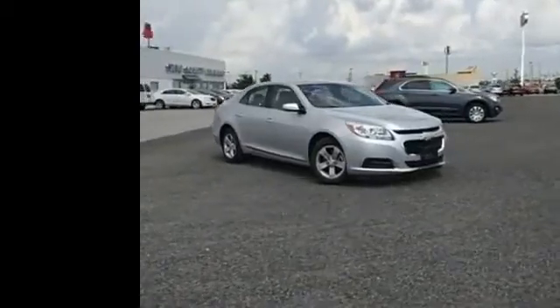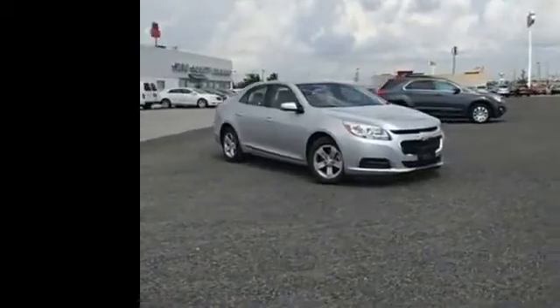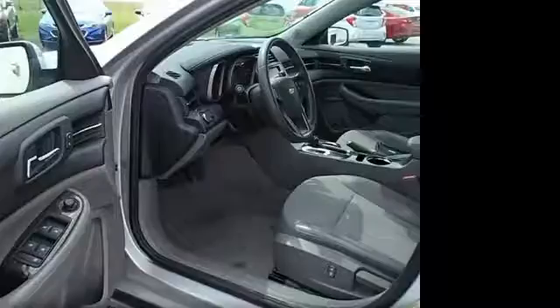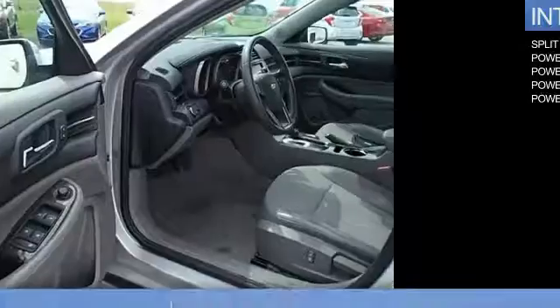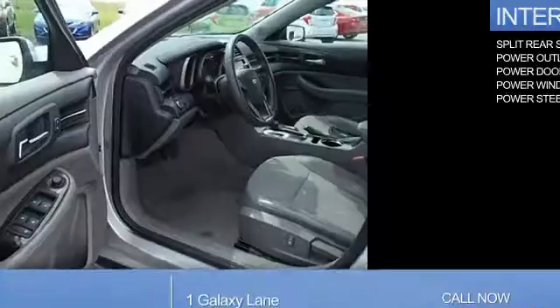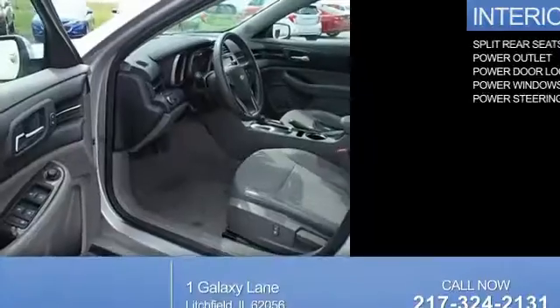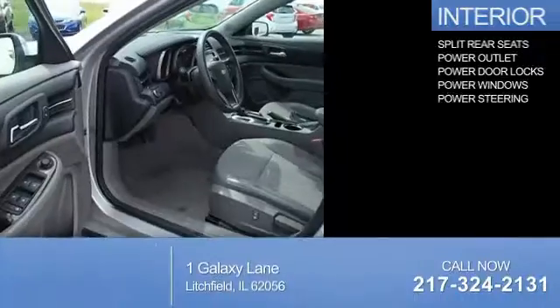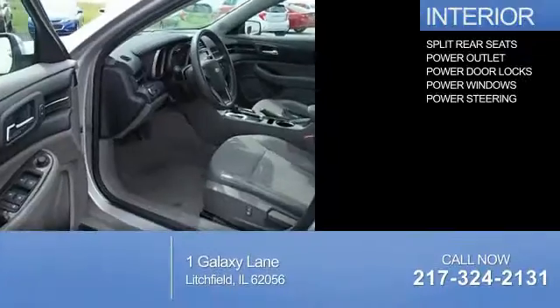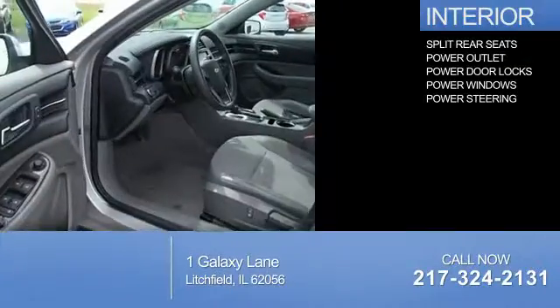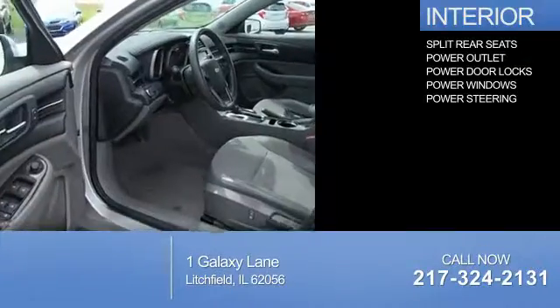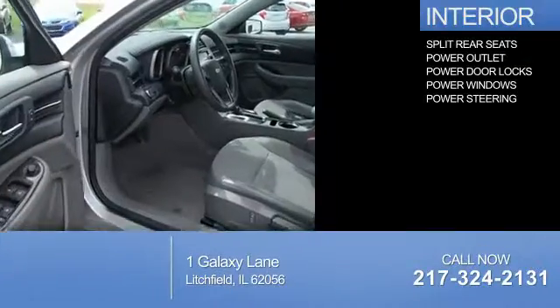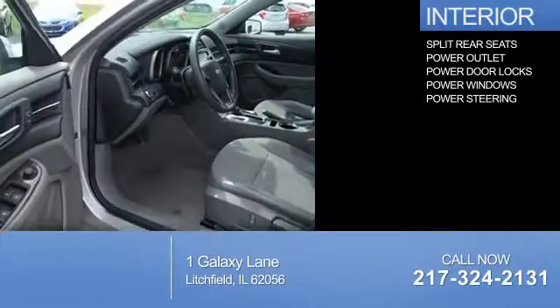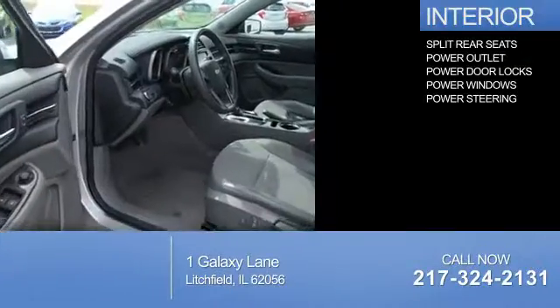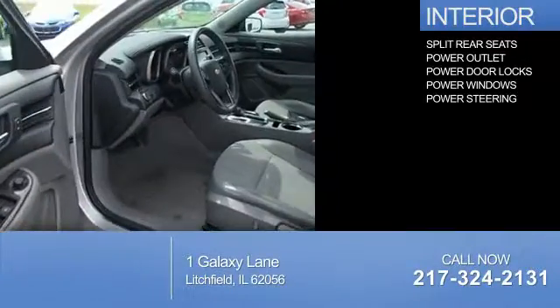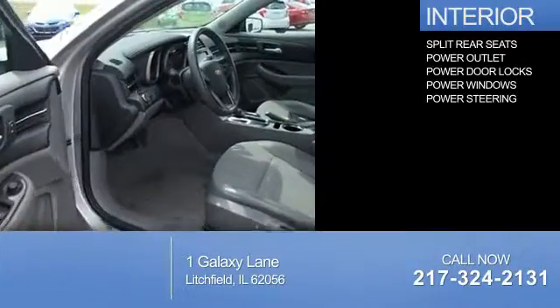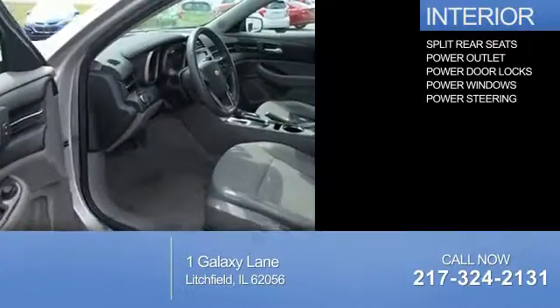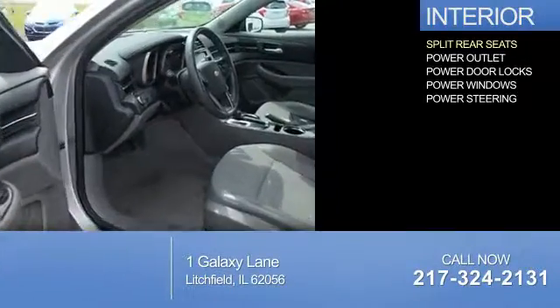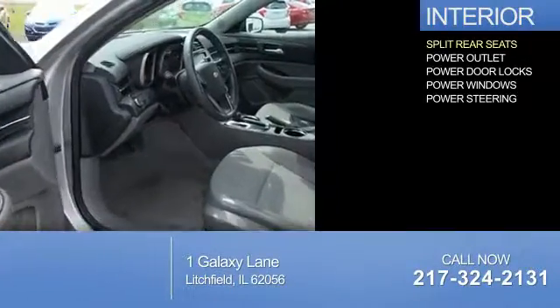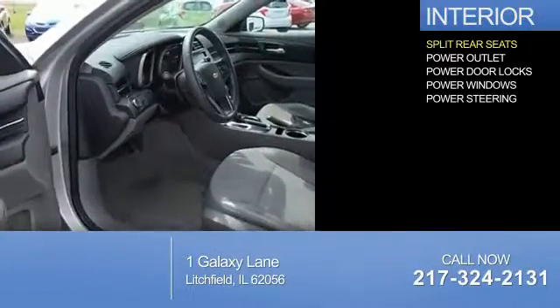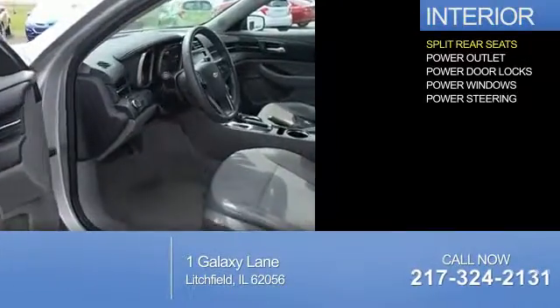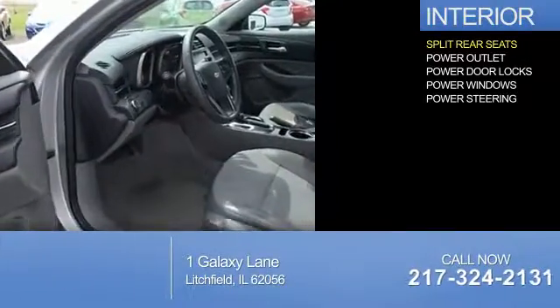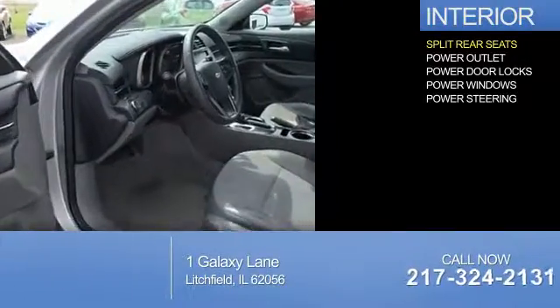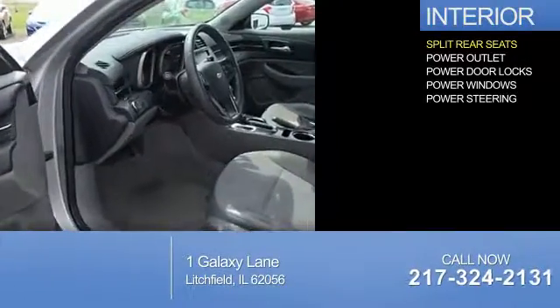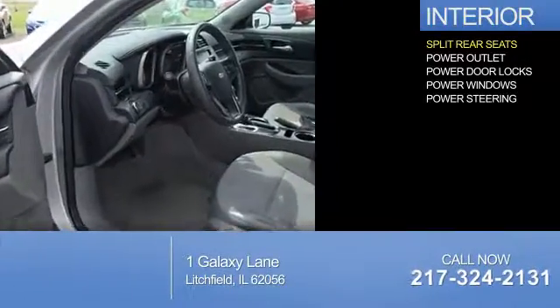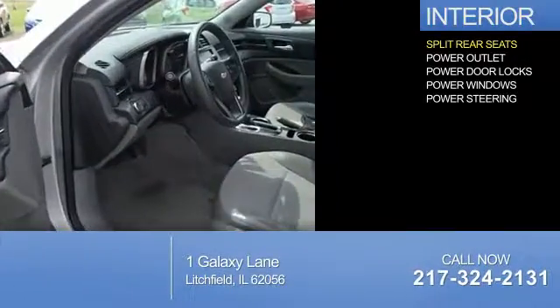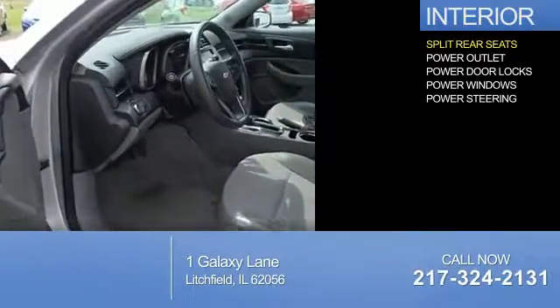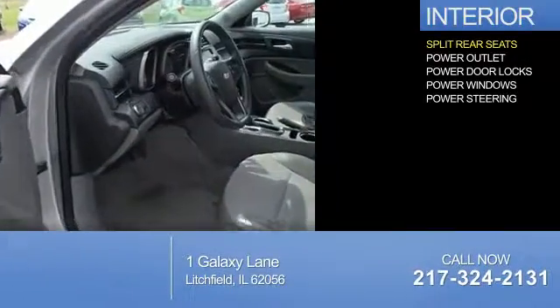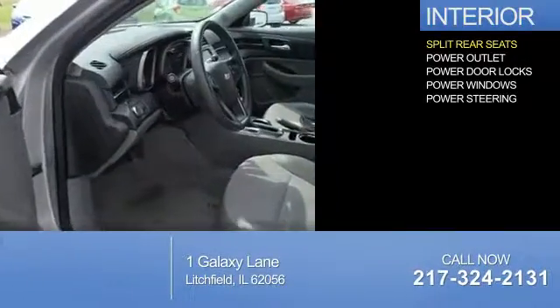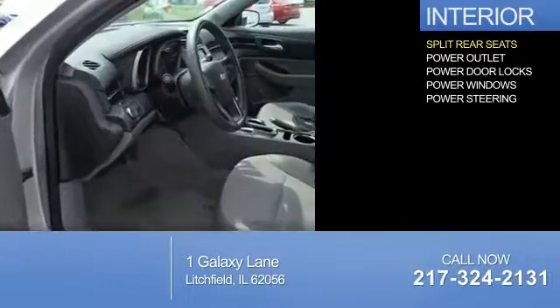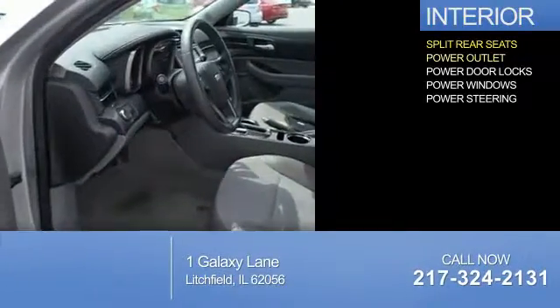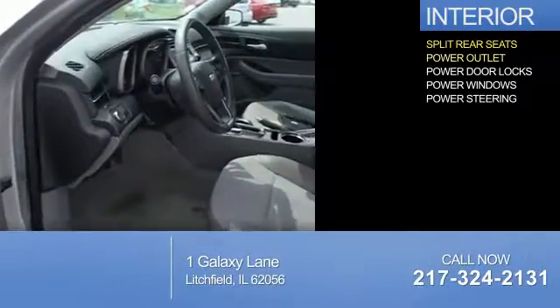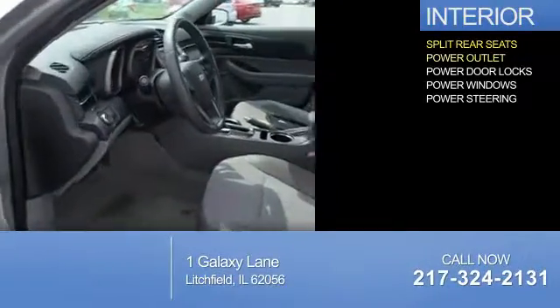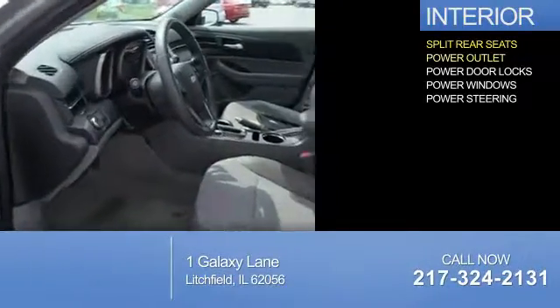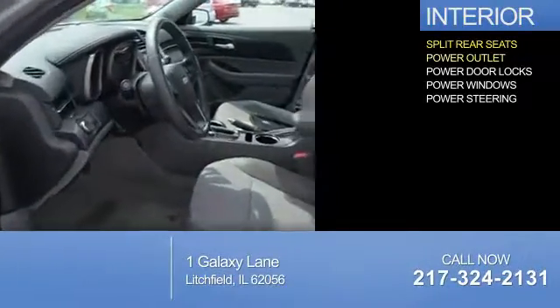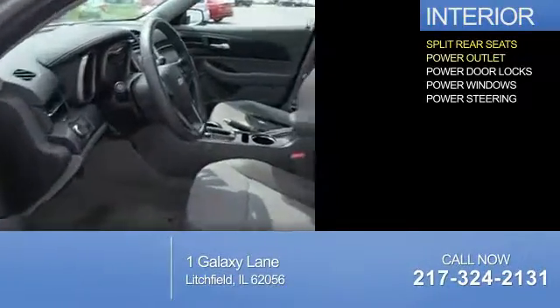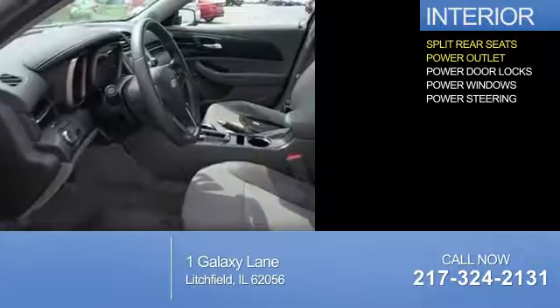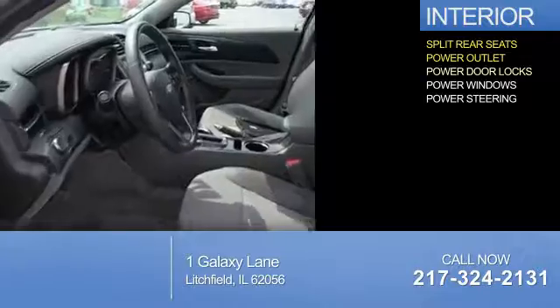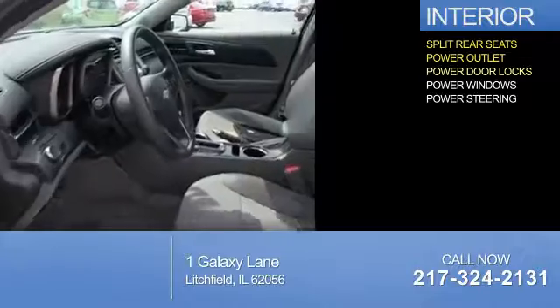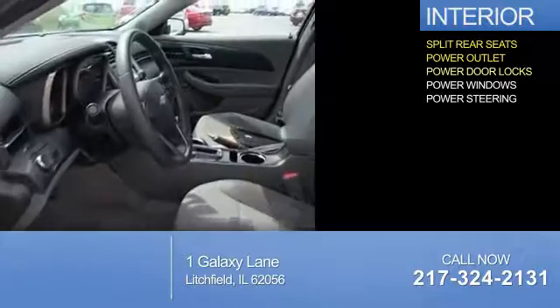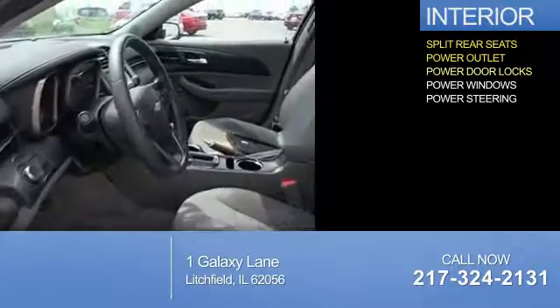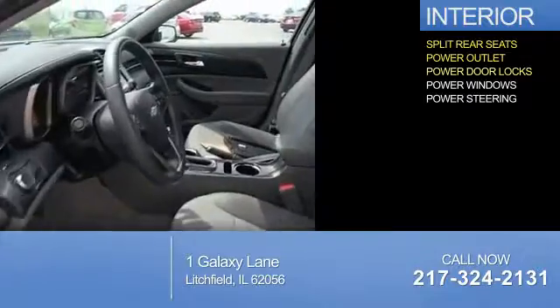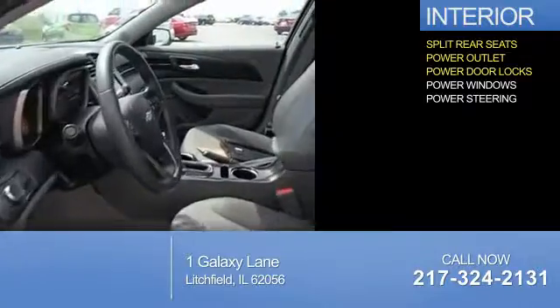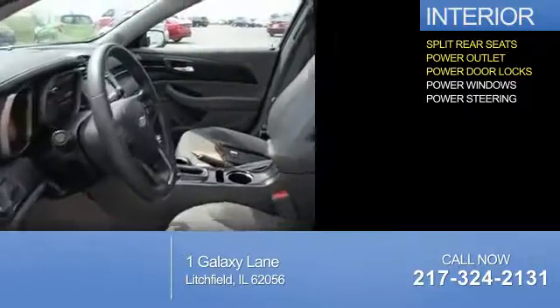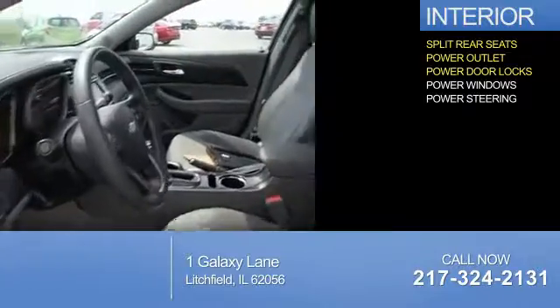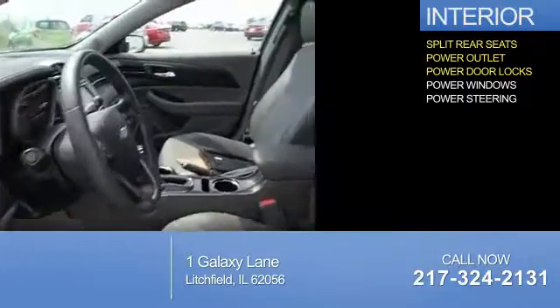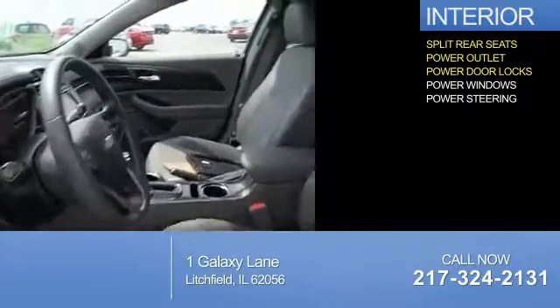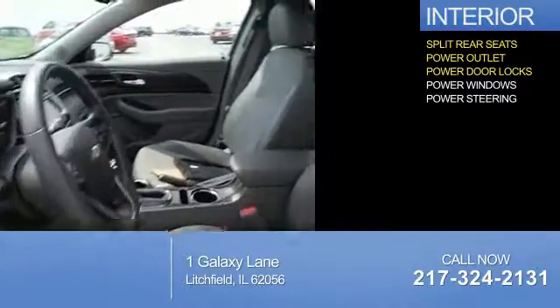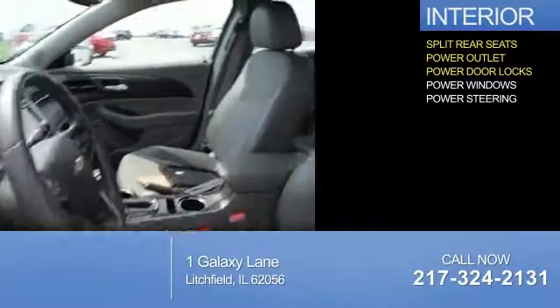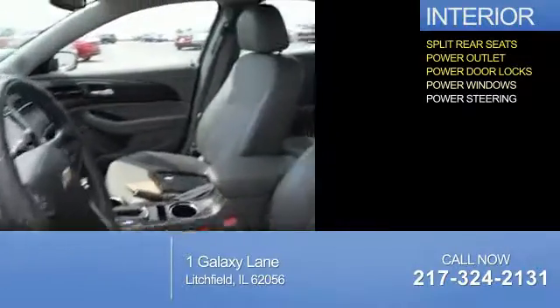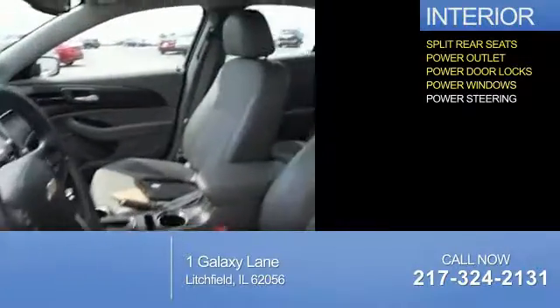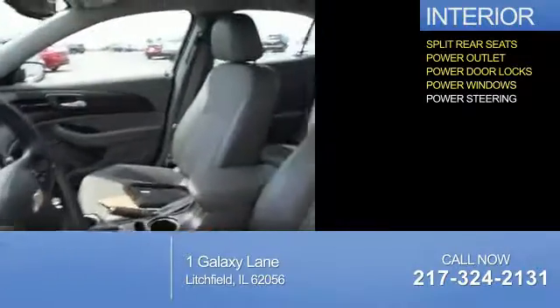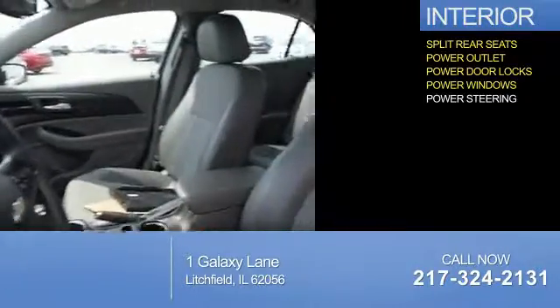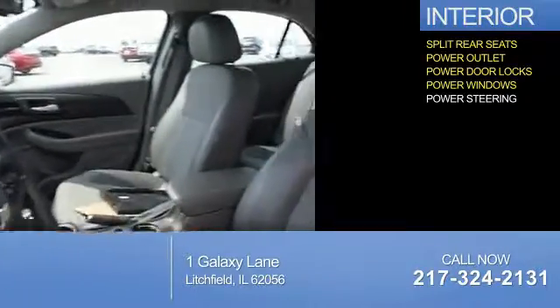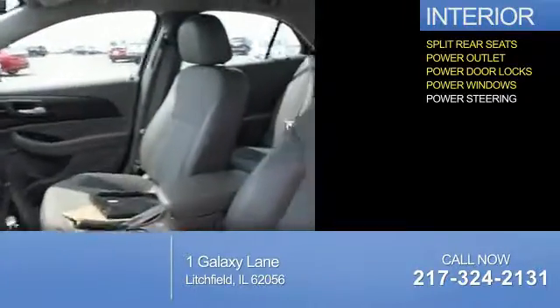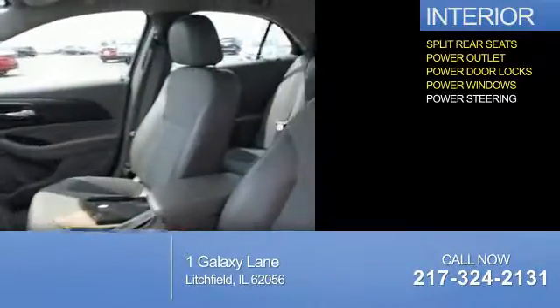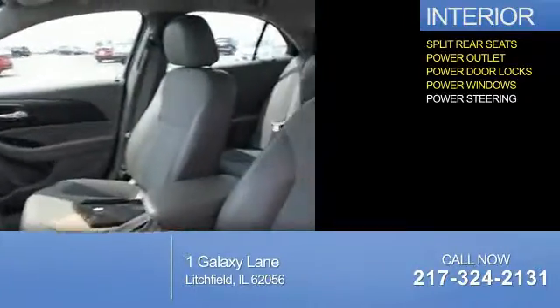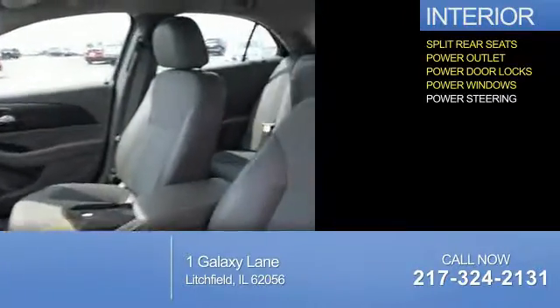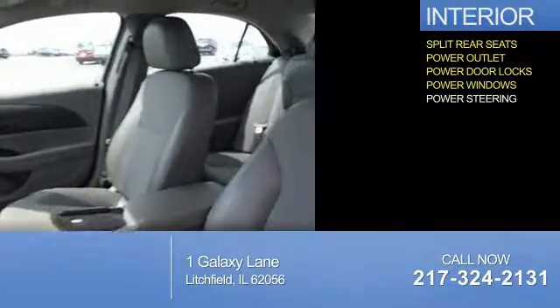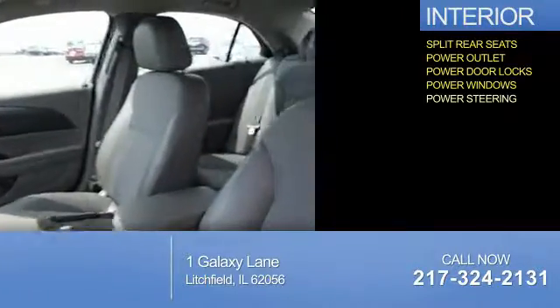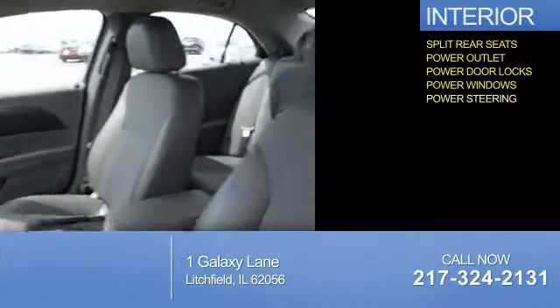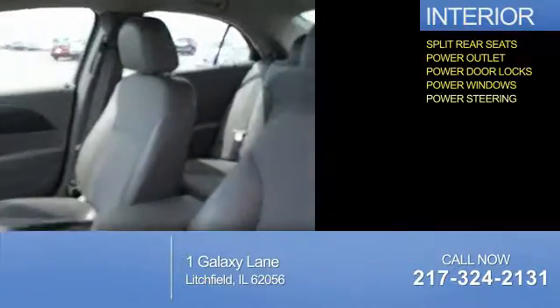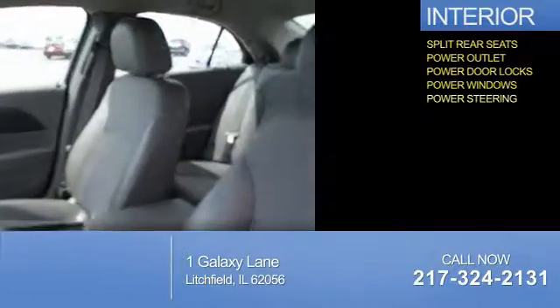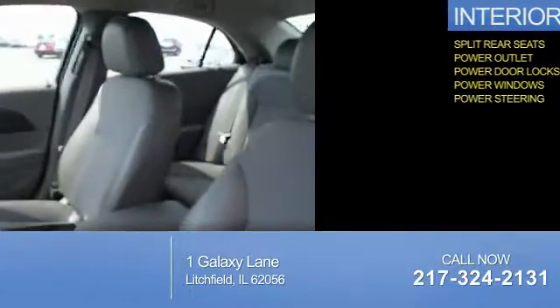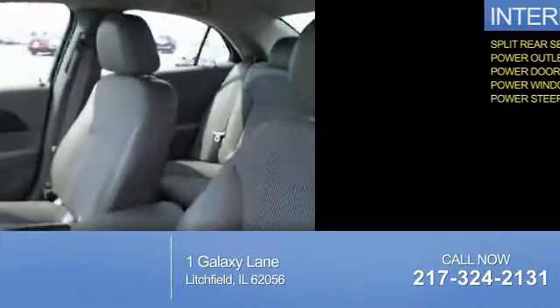Inside you'll find split rear seats, power outlet, power door locks, power windows, and power steering.